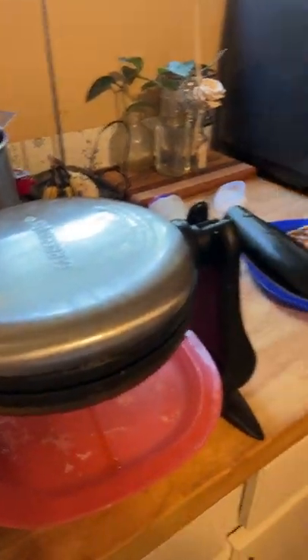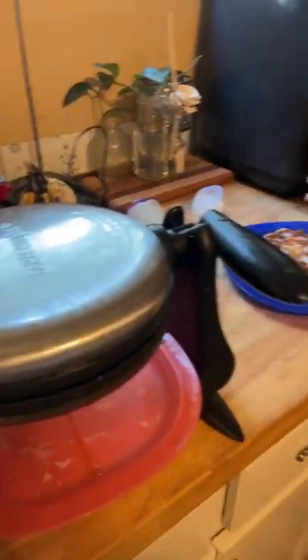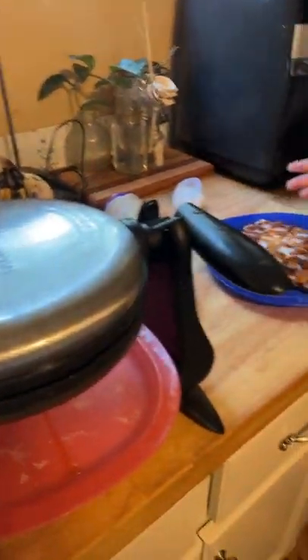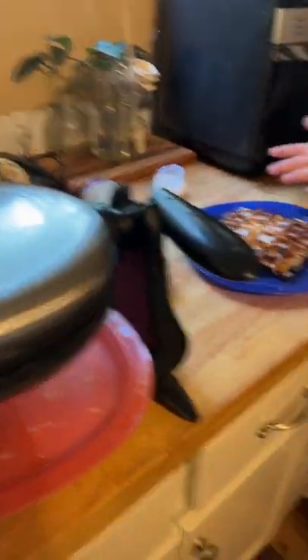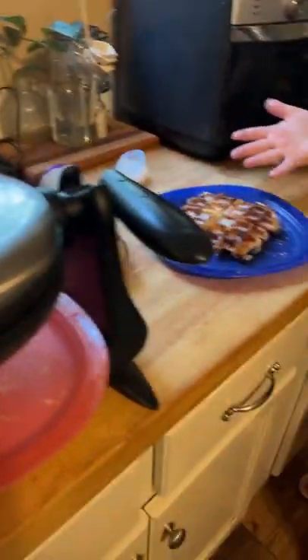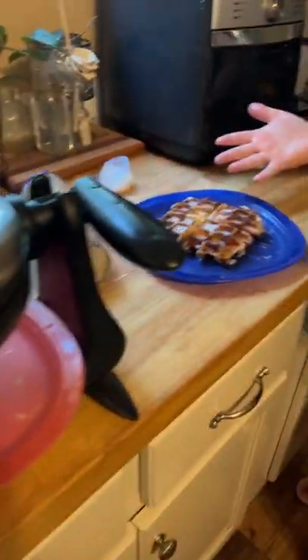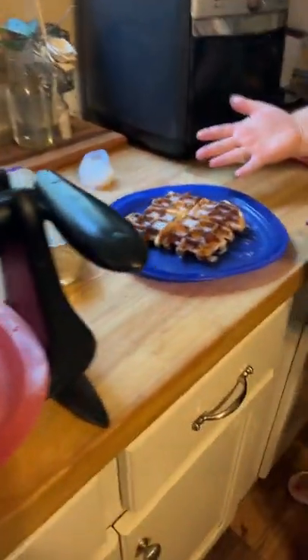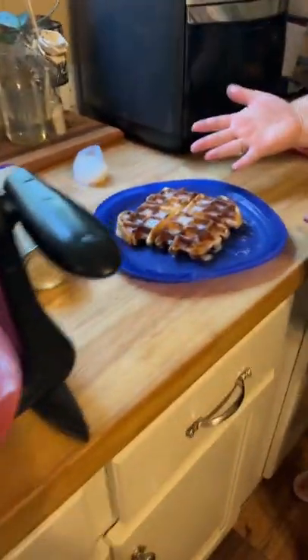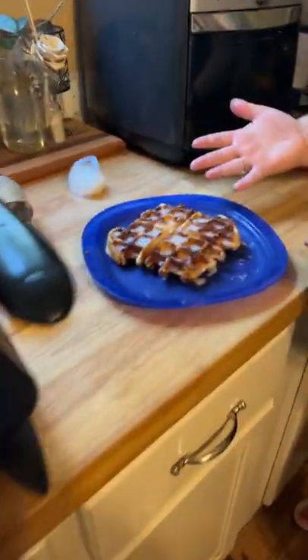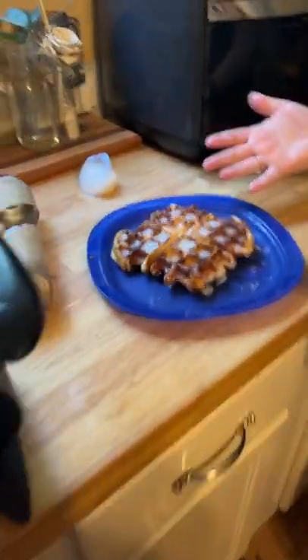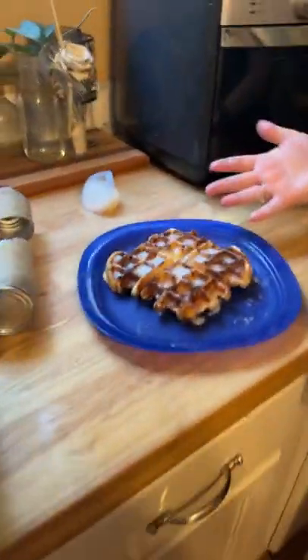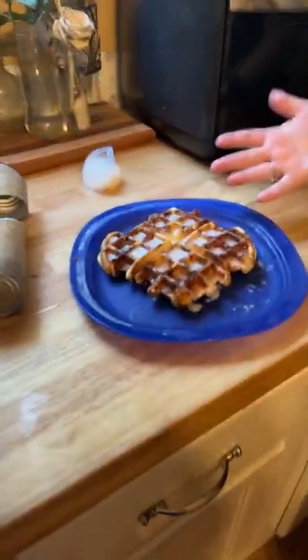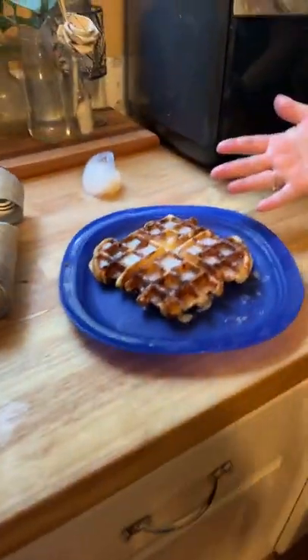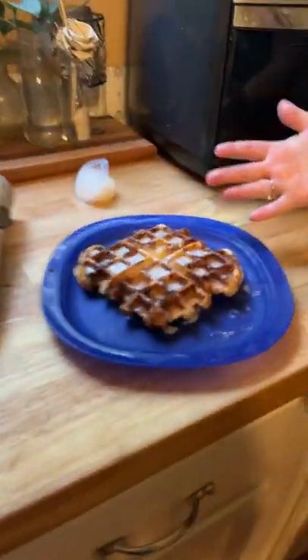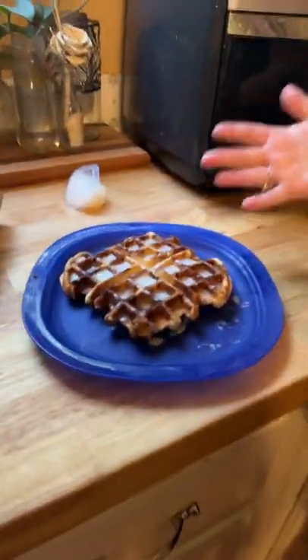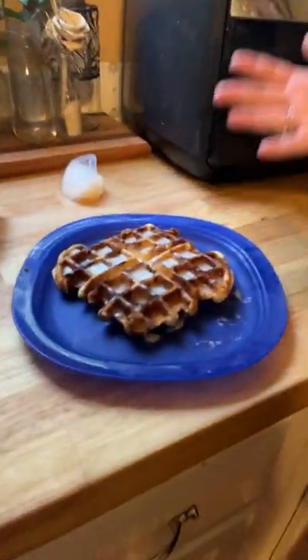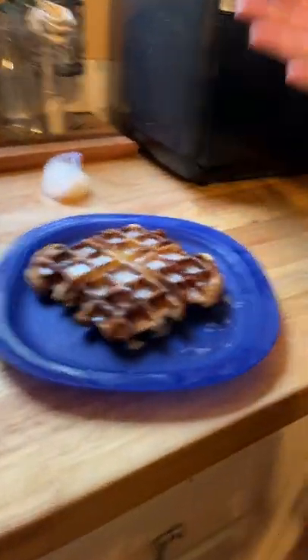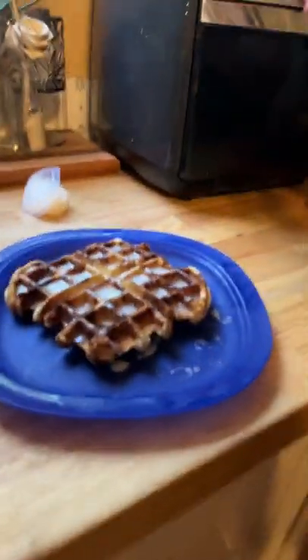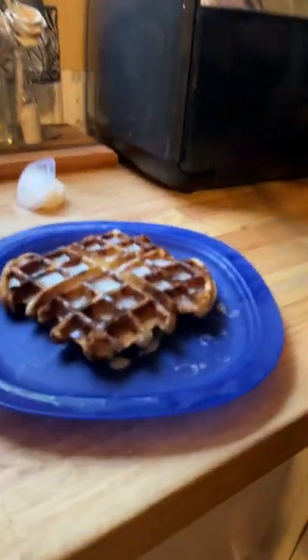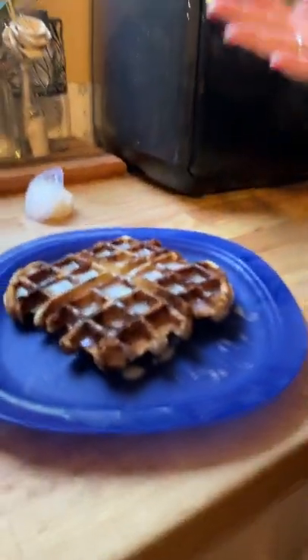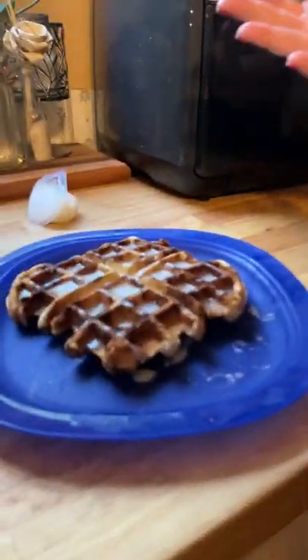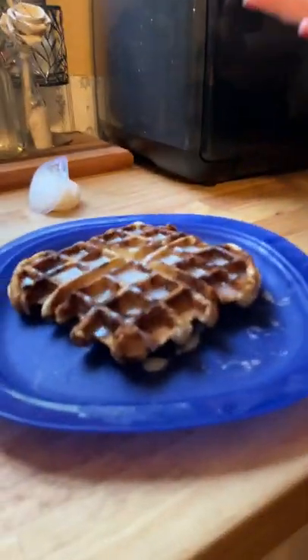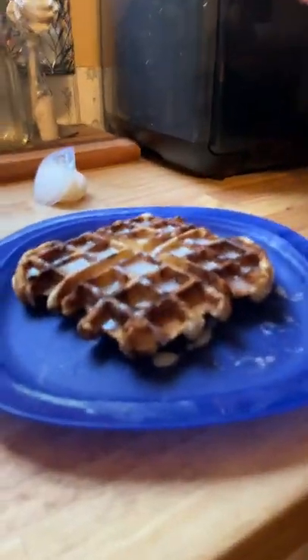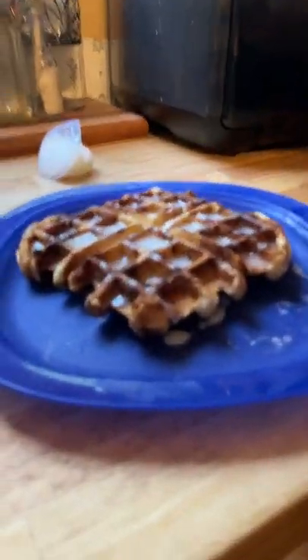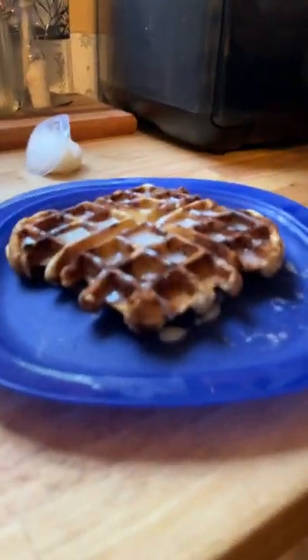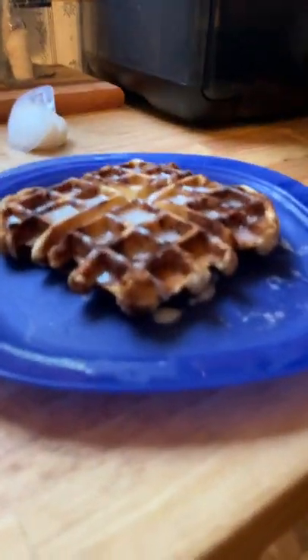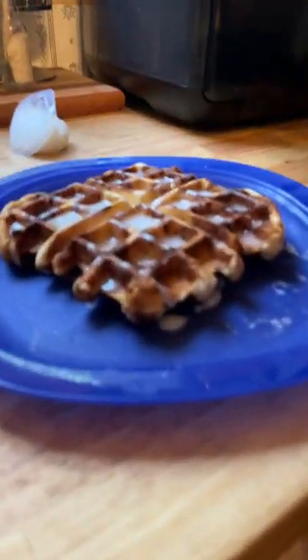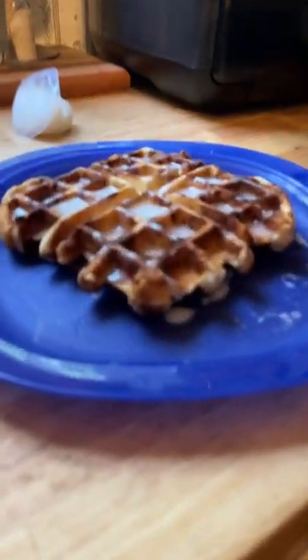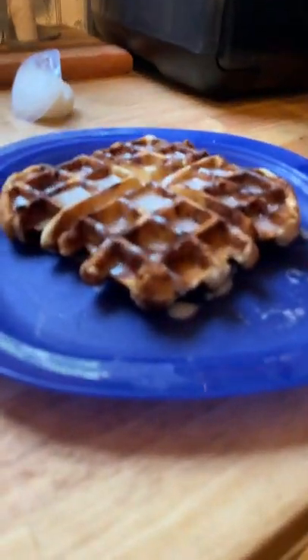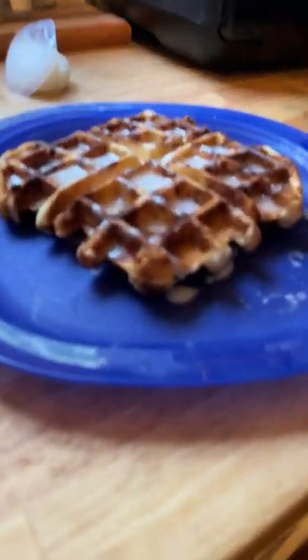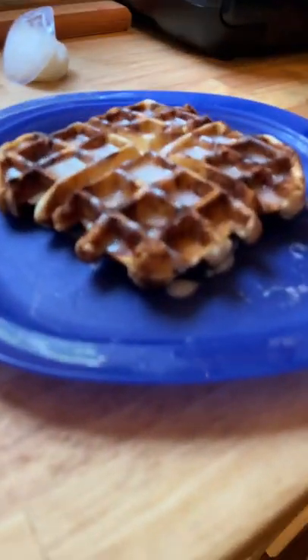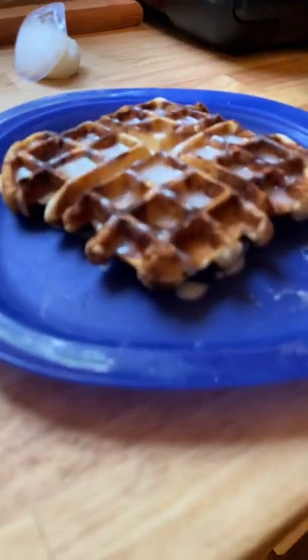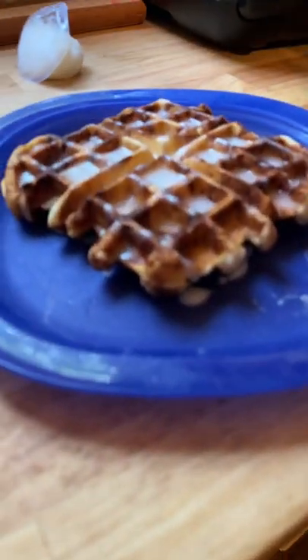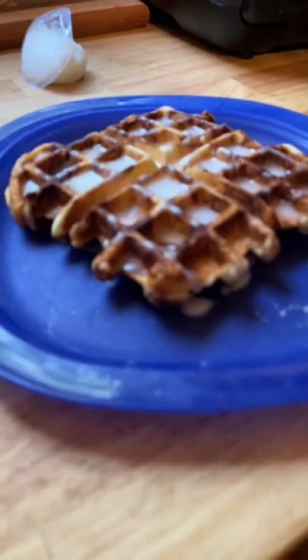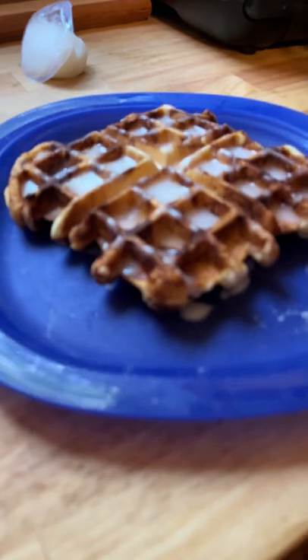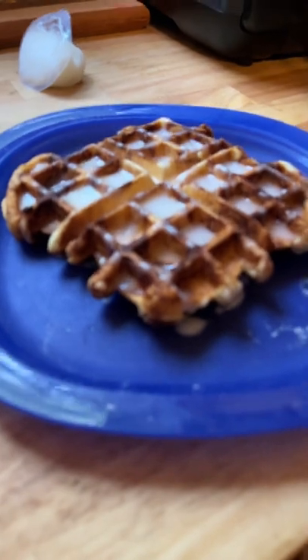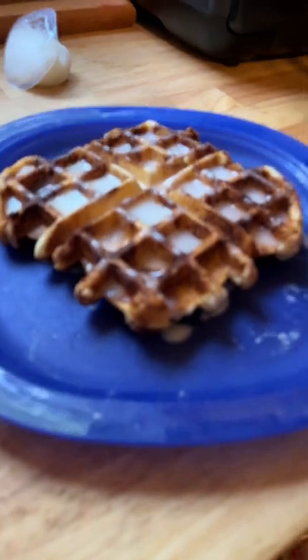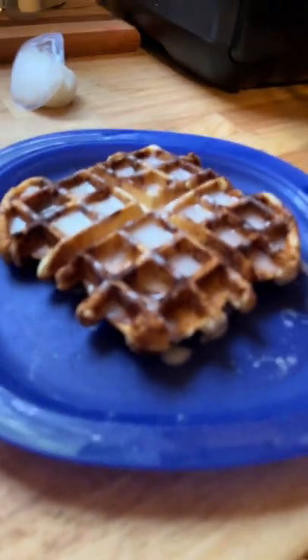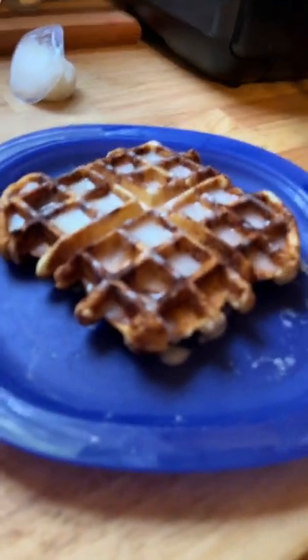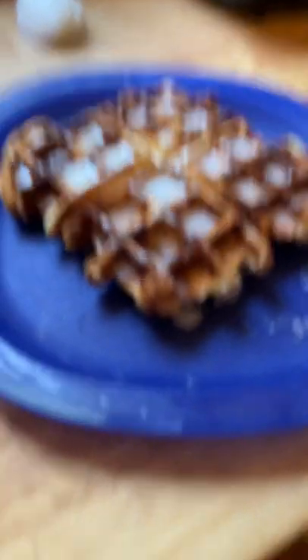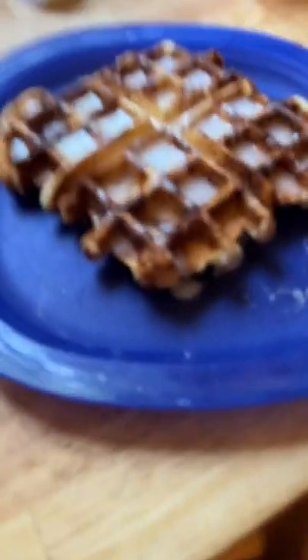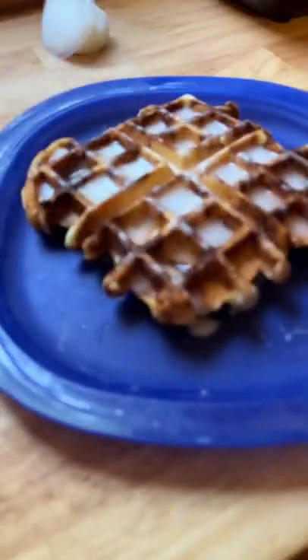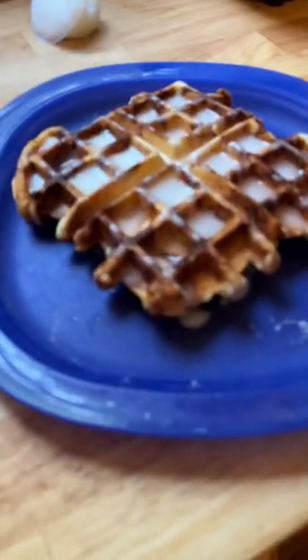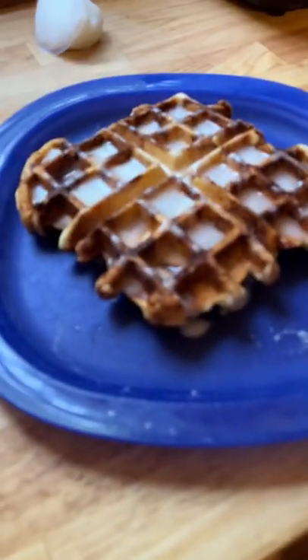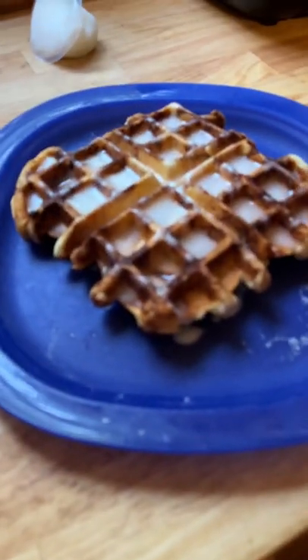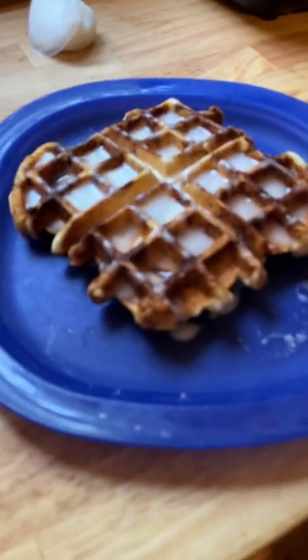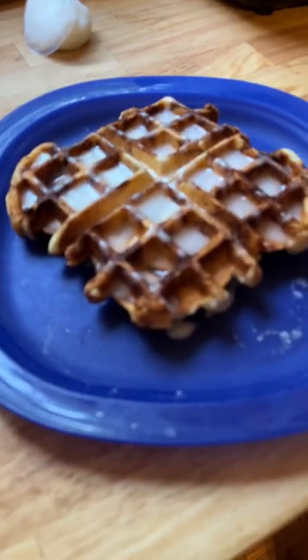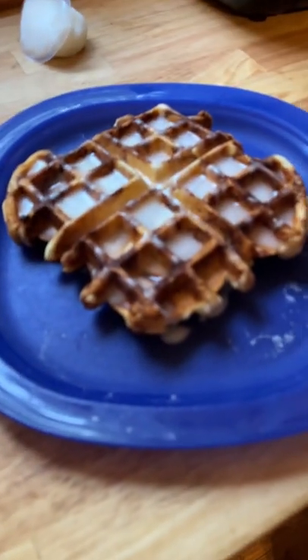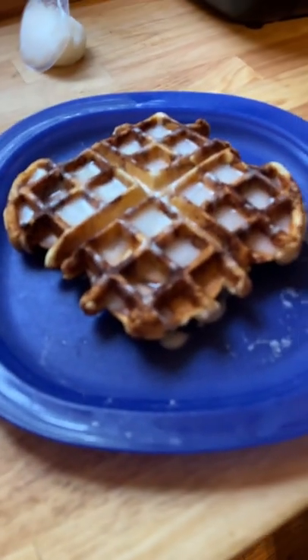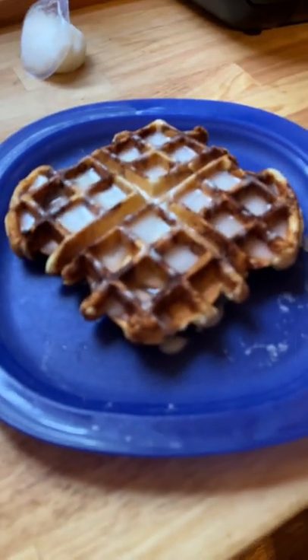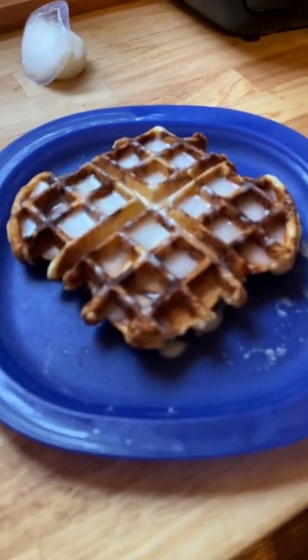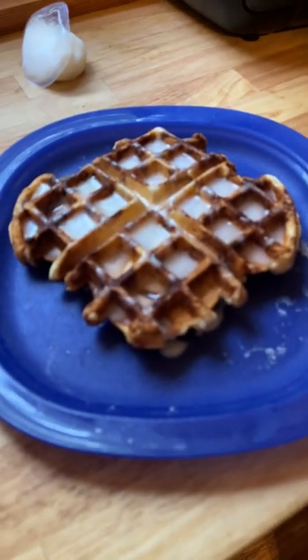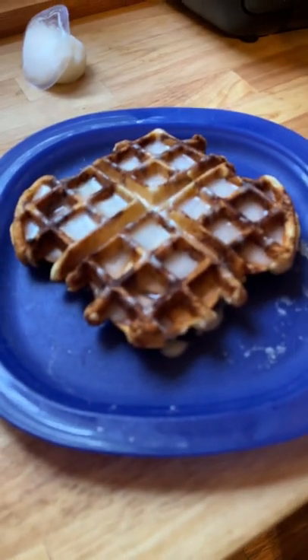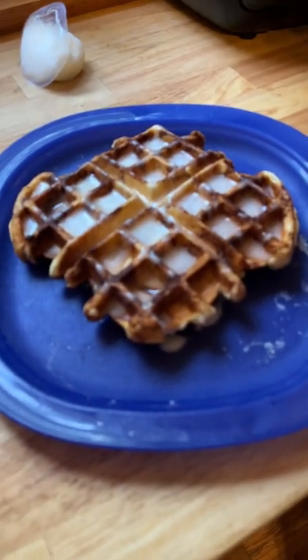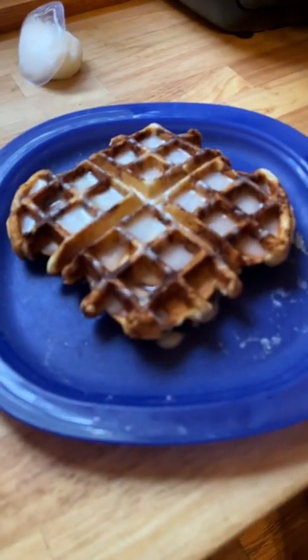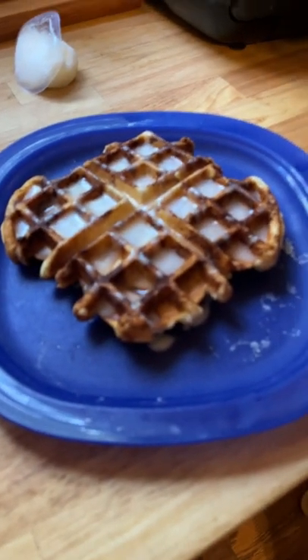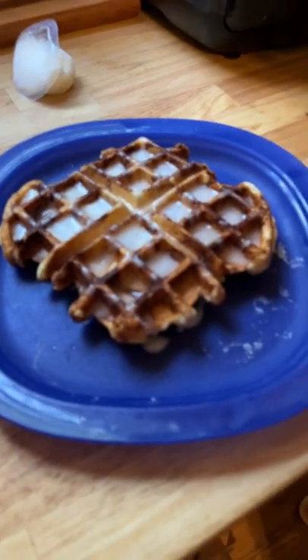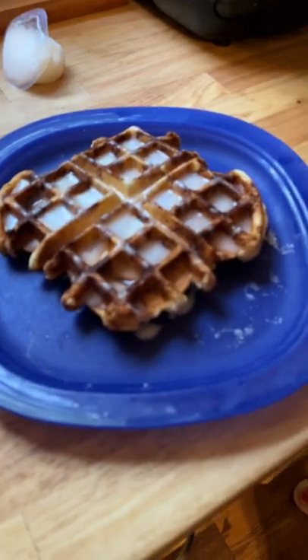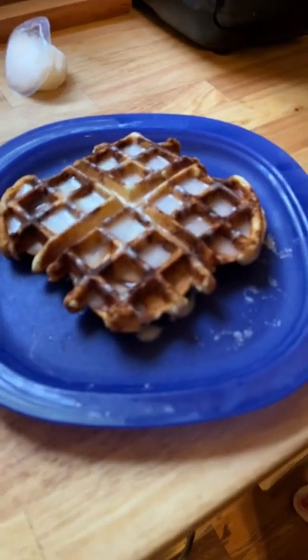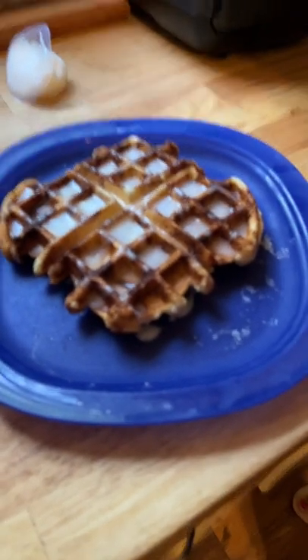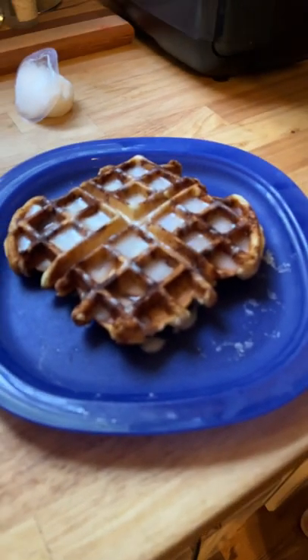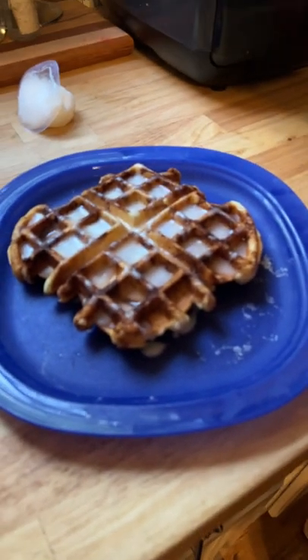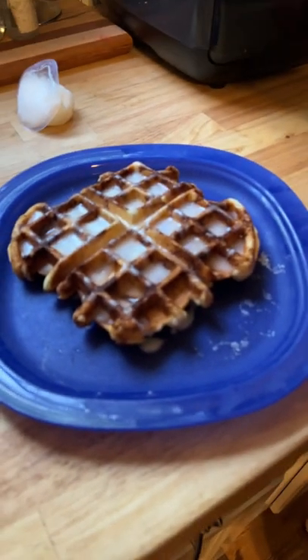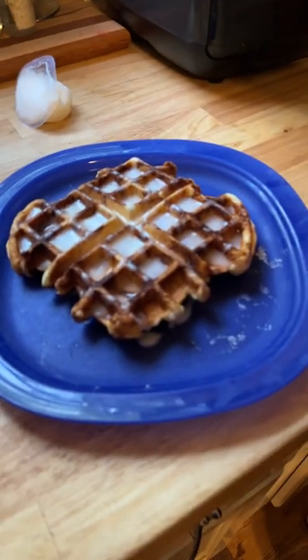And look at what you got — cinnamon roll waffles! How yummy. Excited.